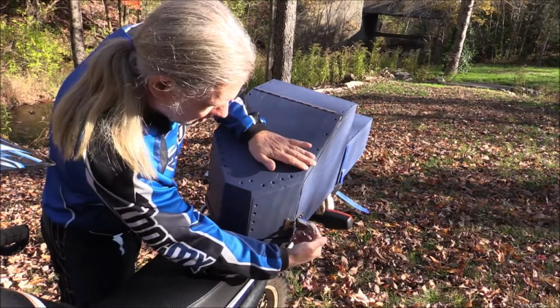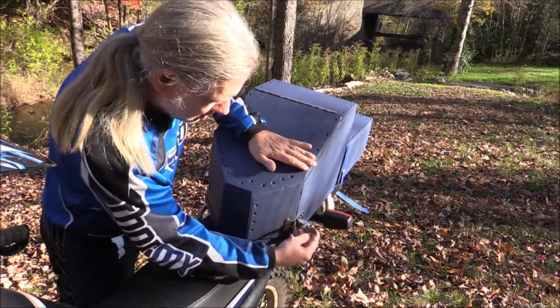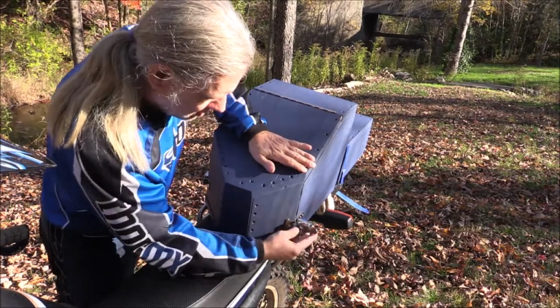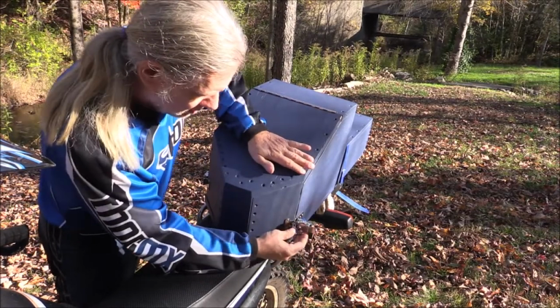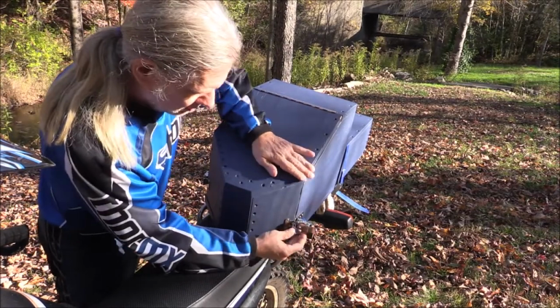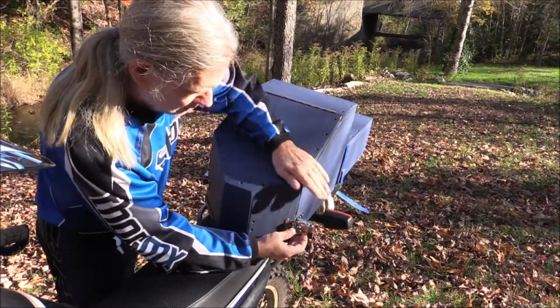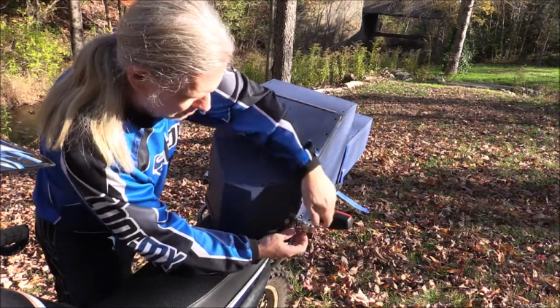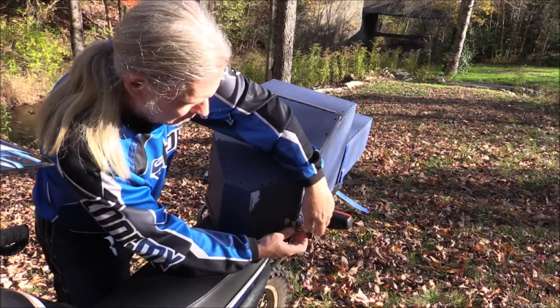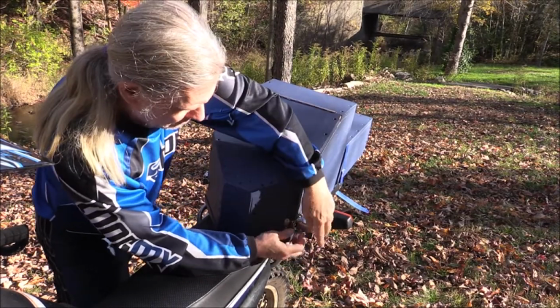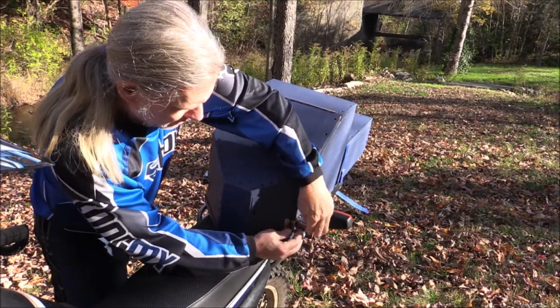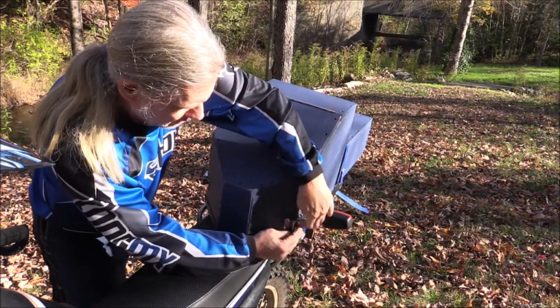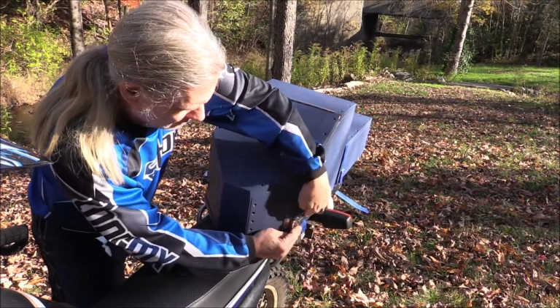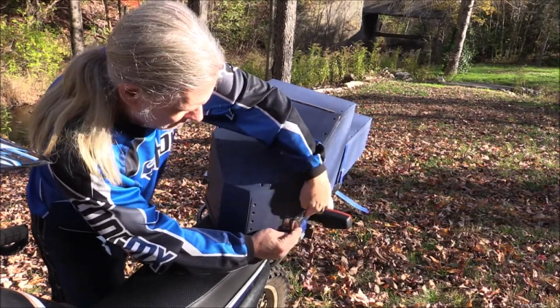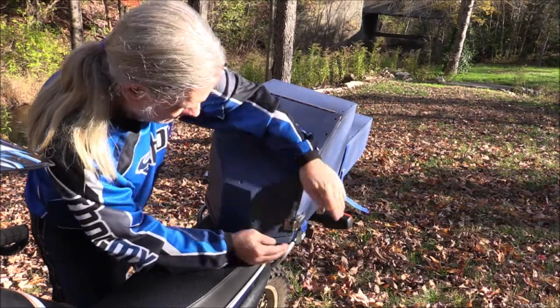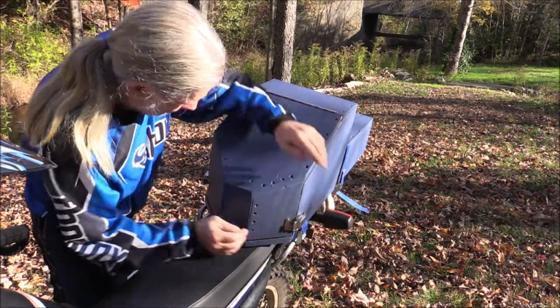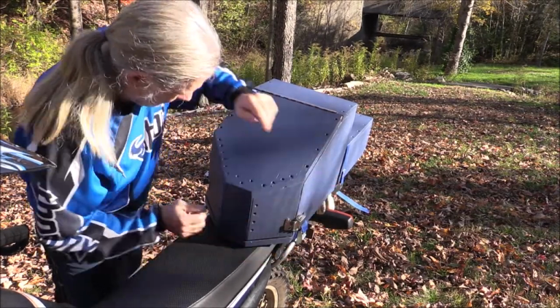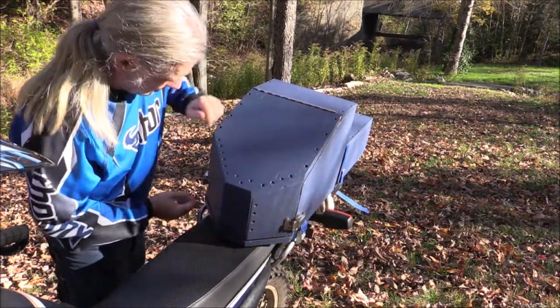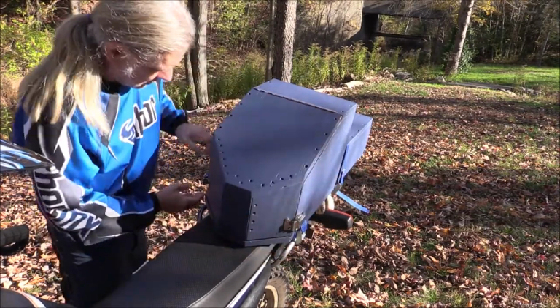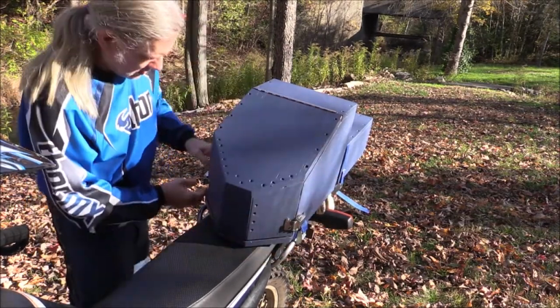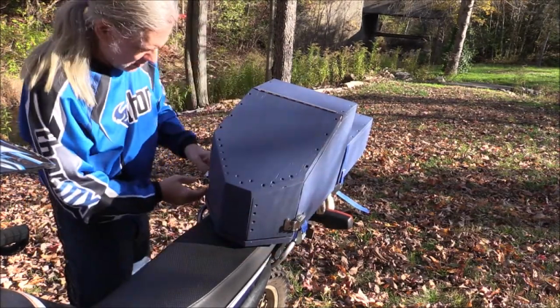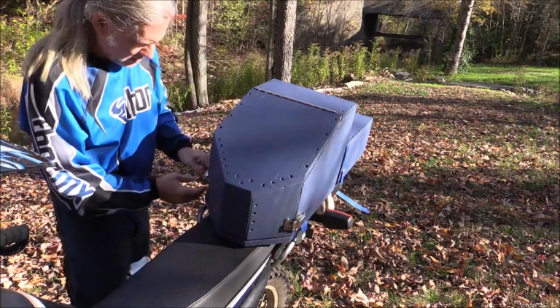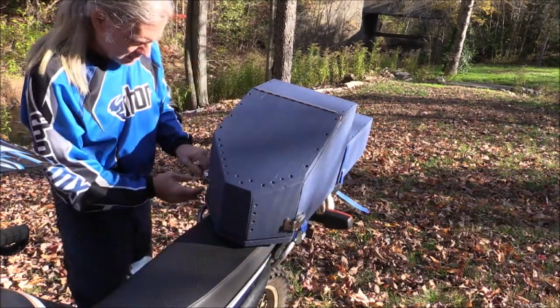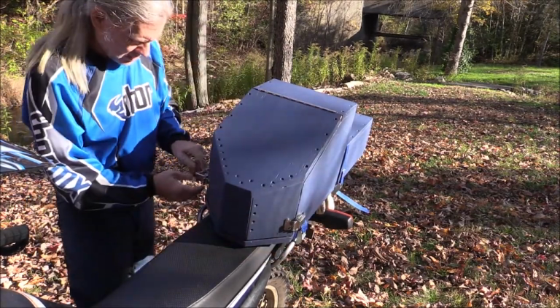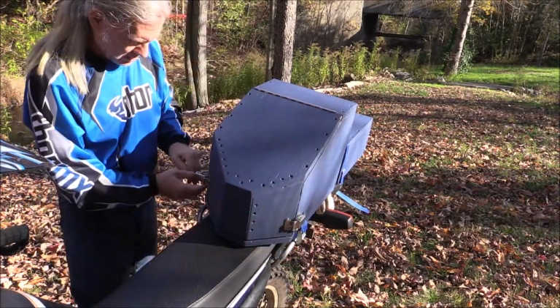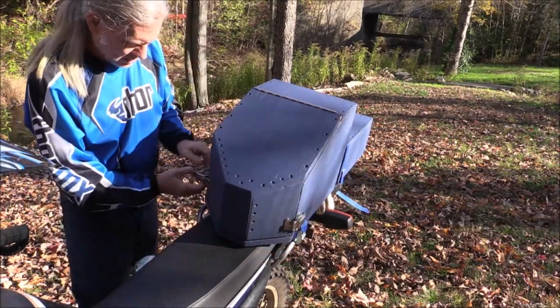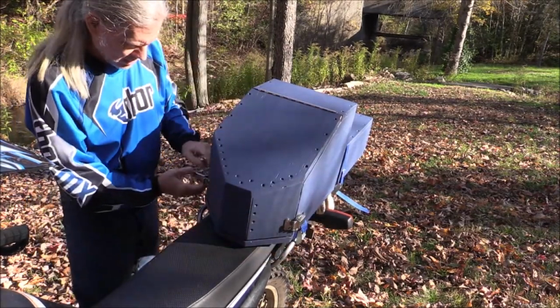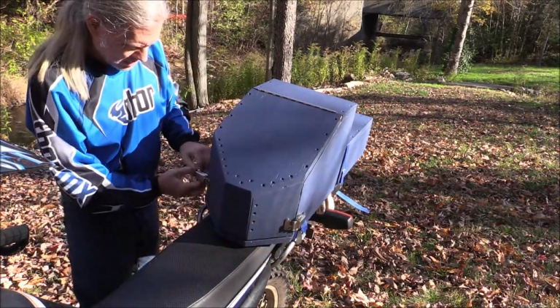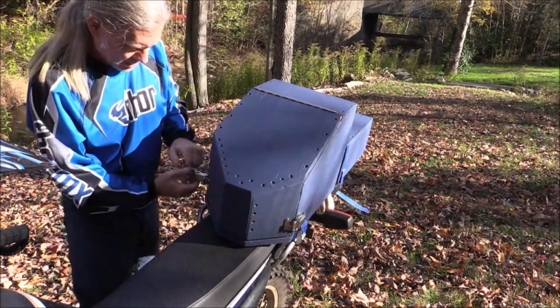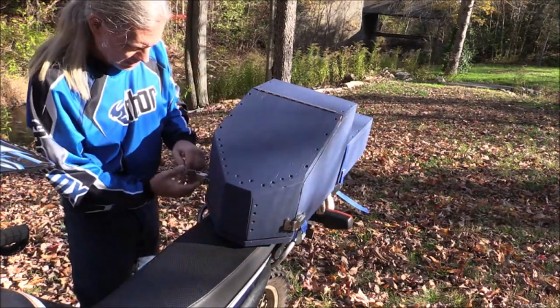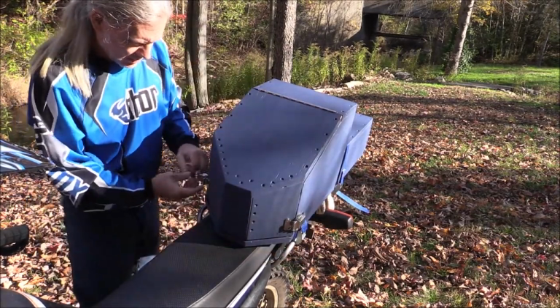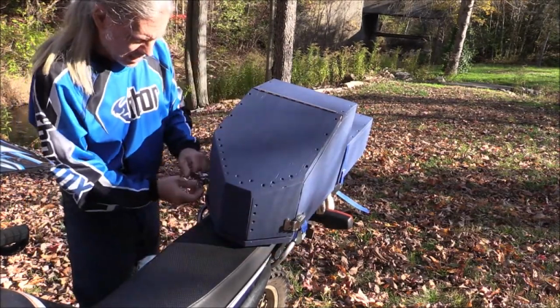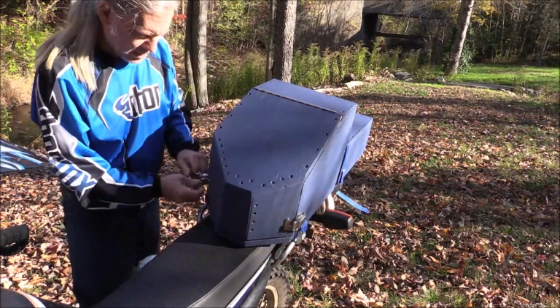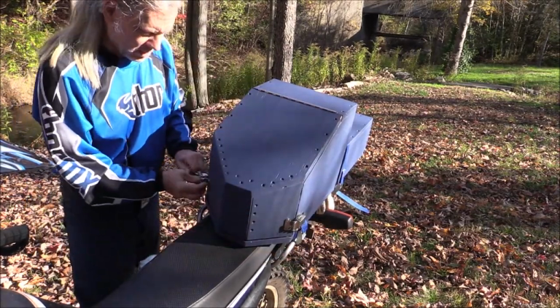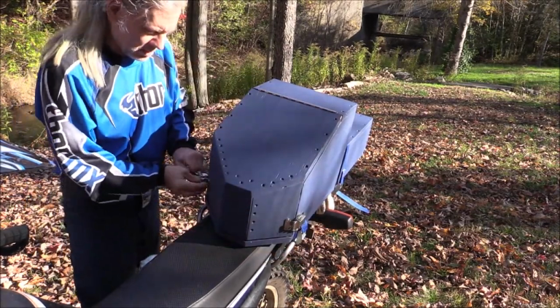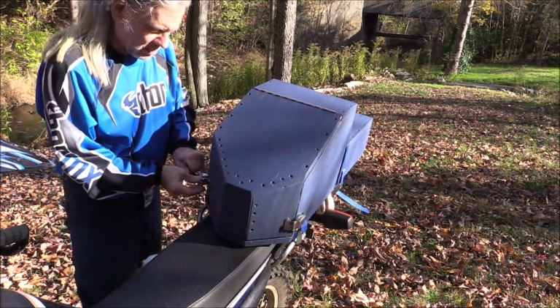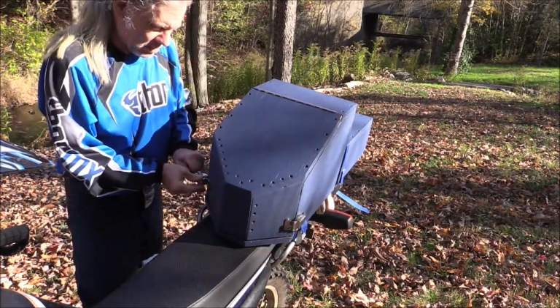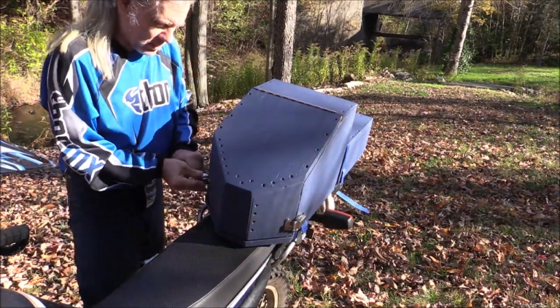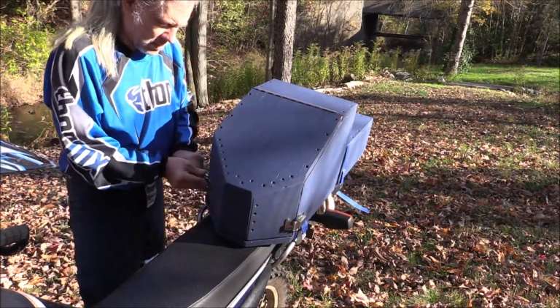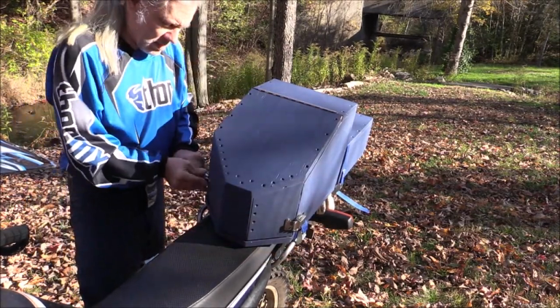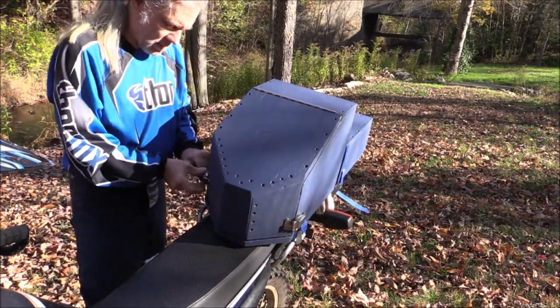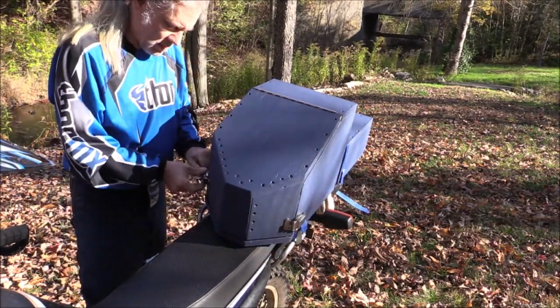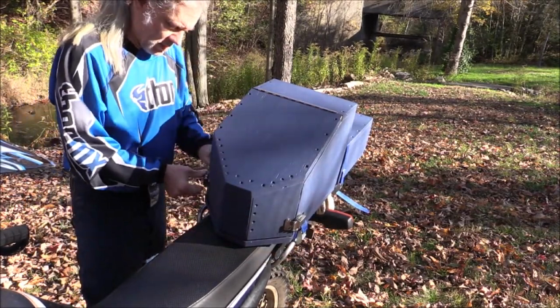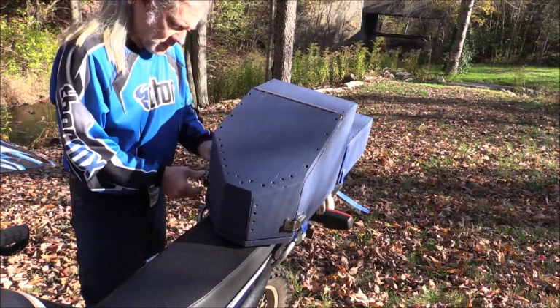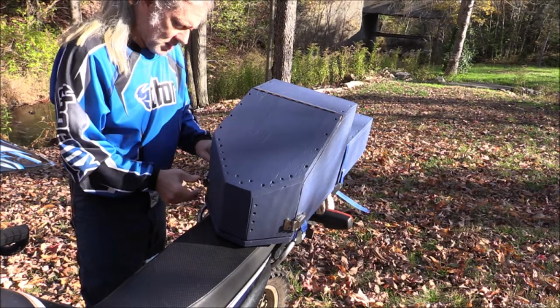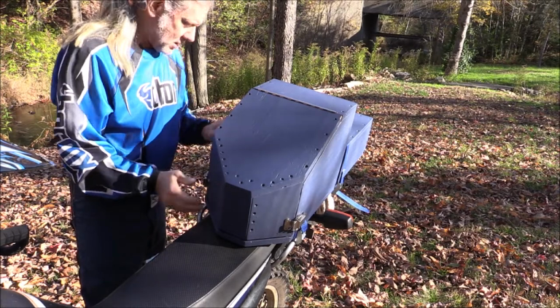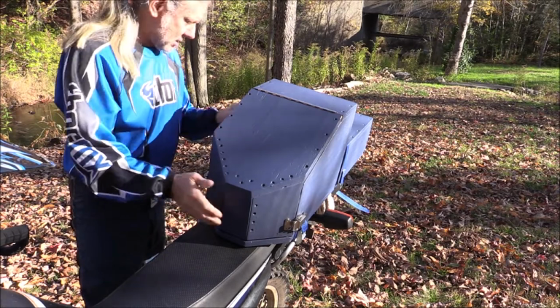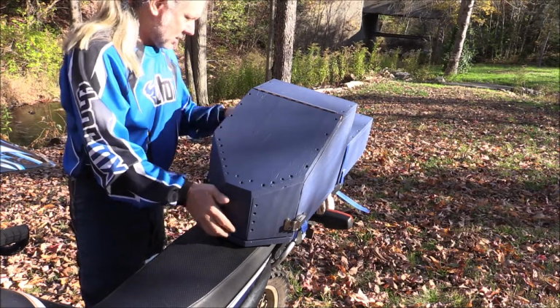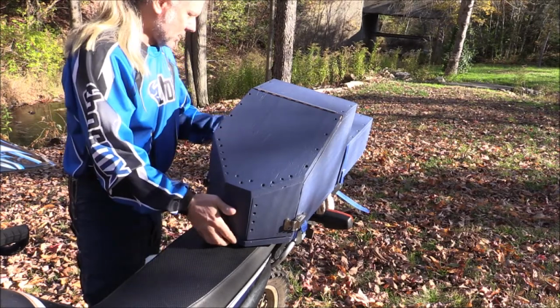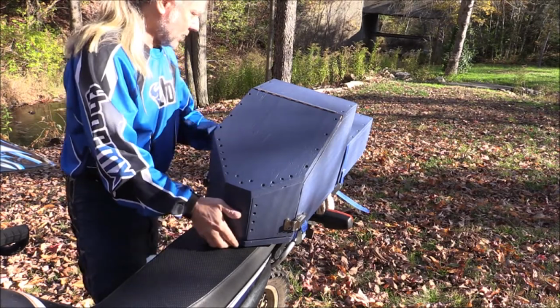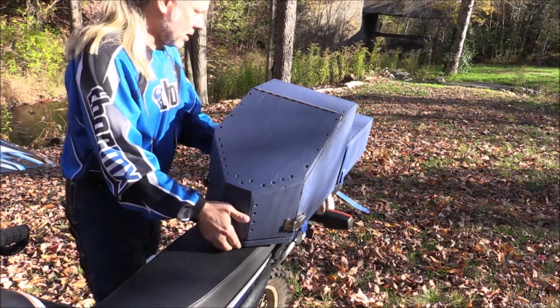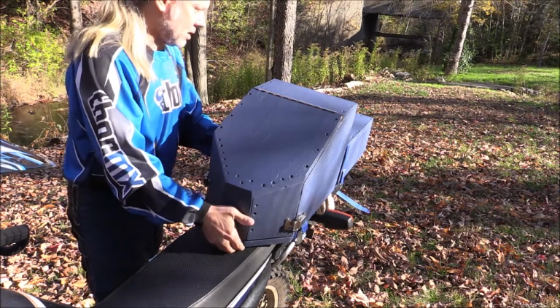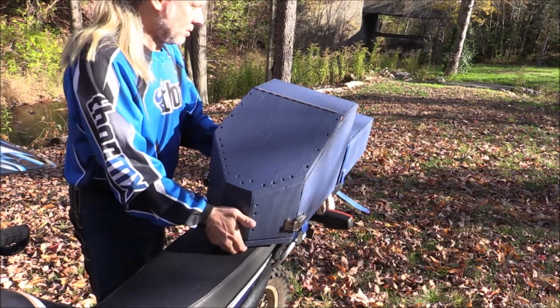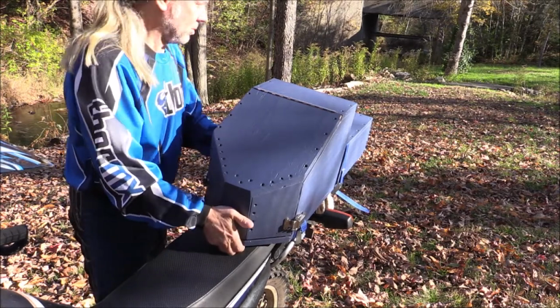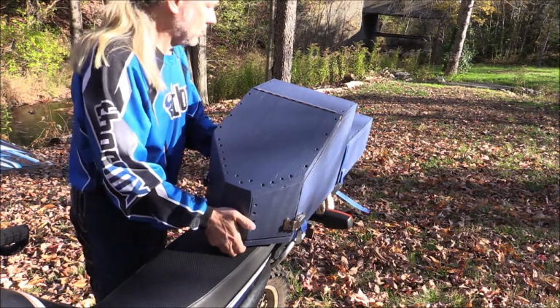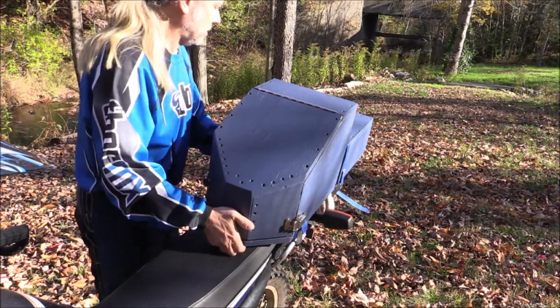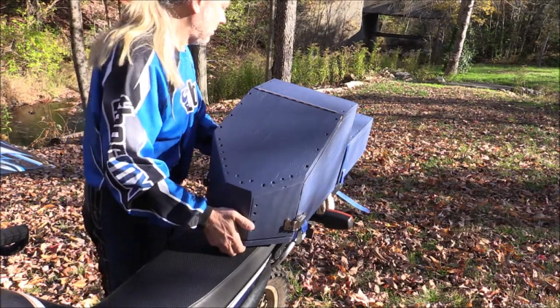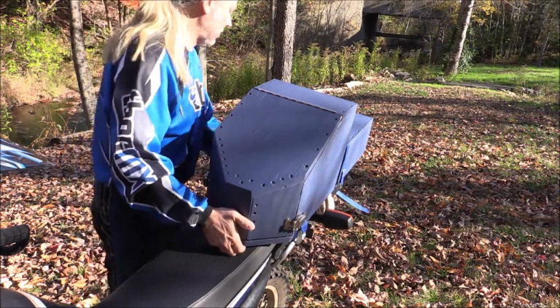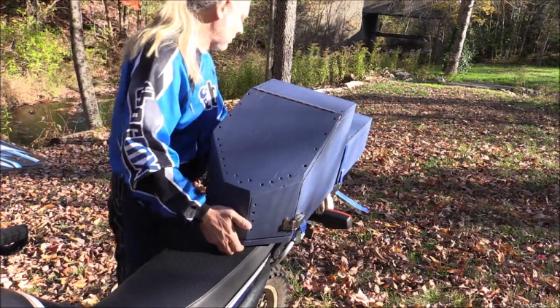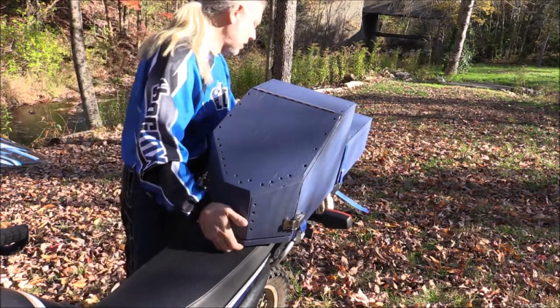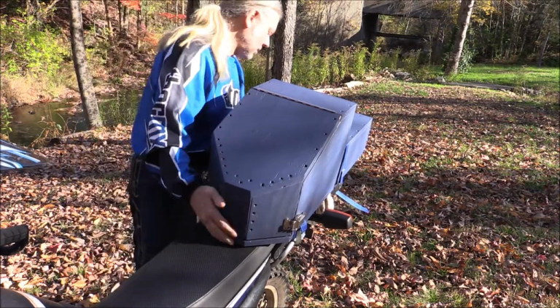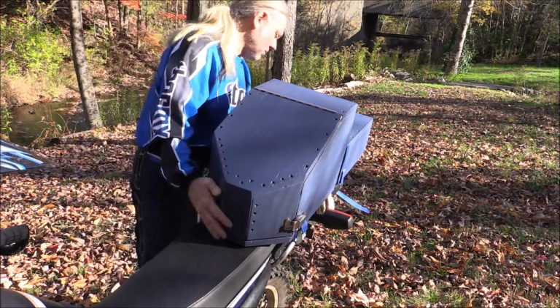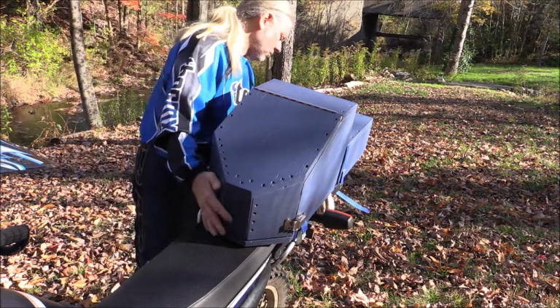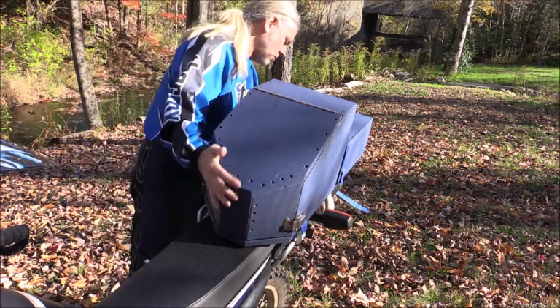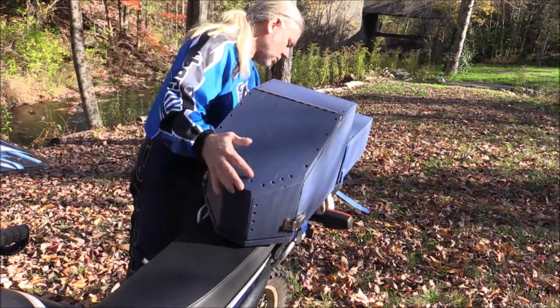Strap up the straps, close the latches, and you should be ready to roll.